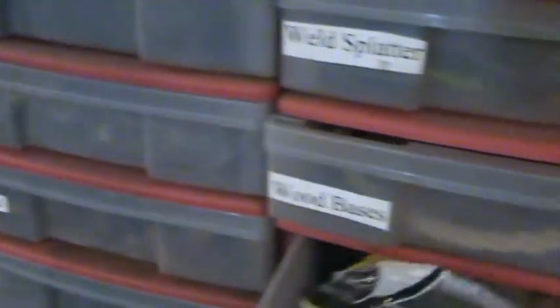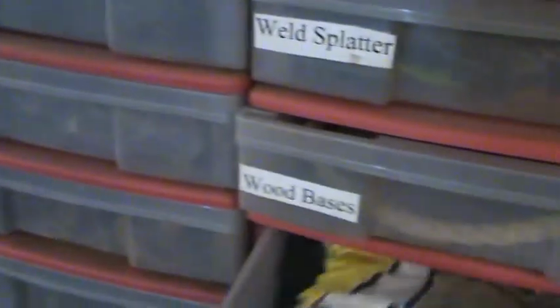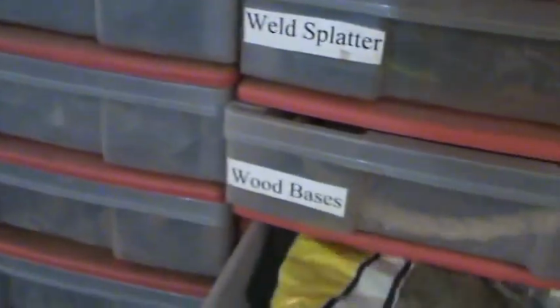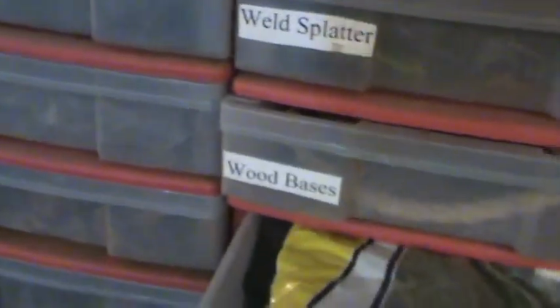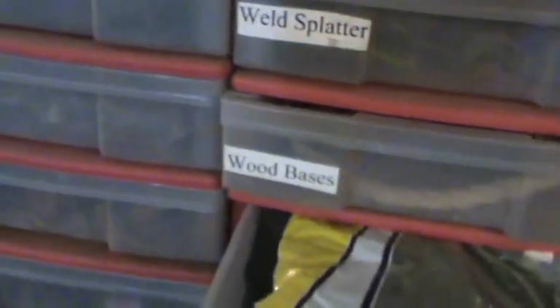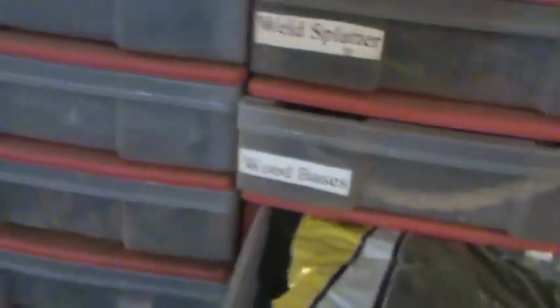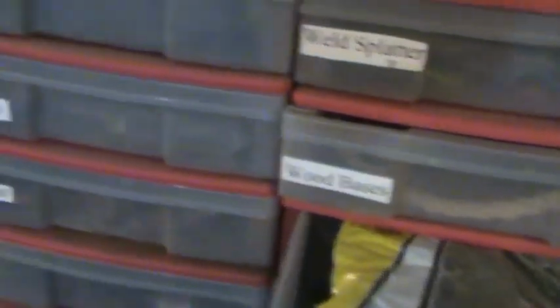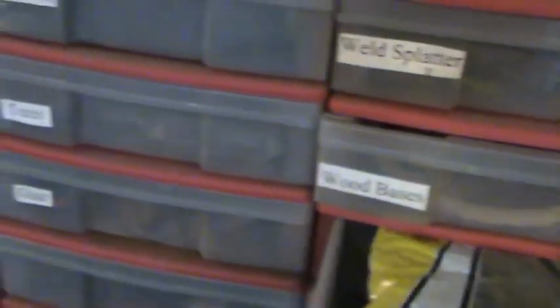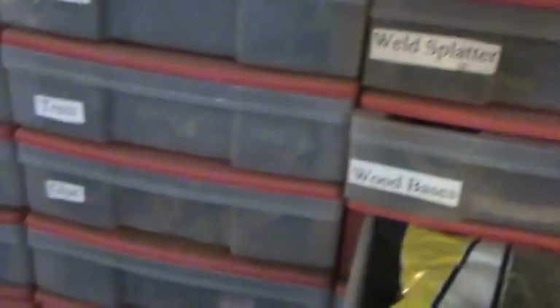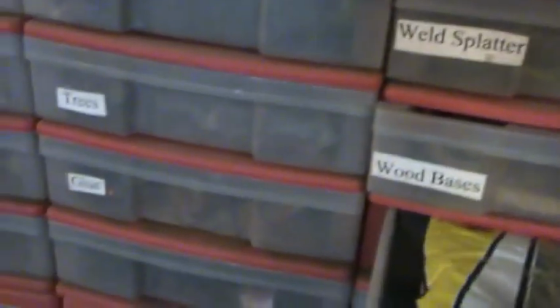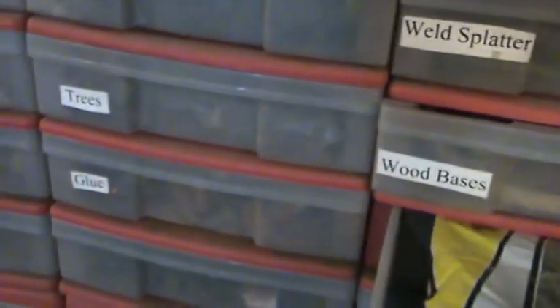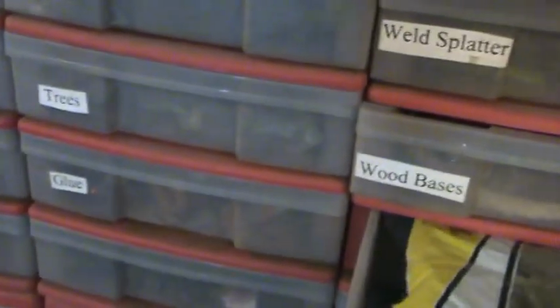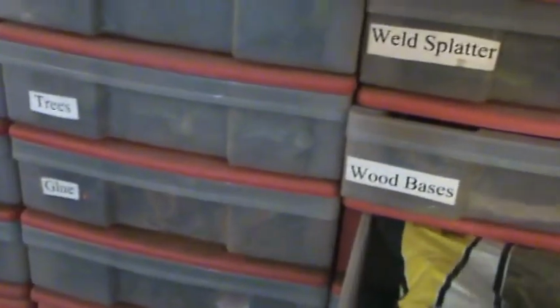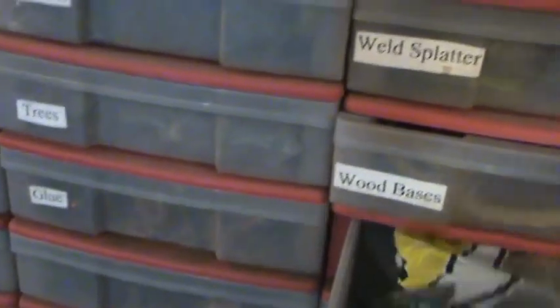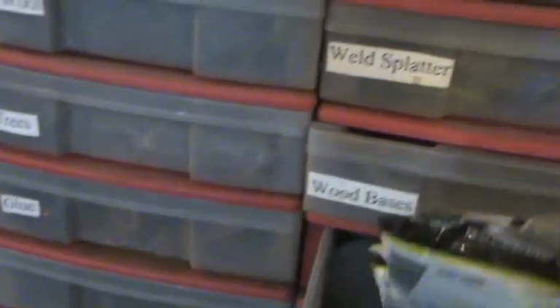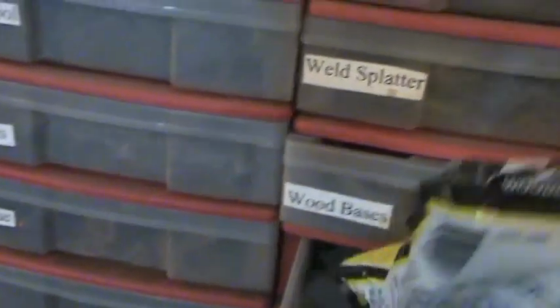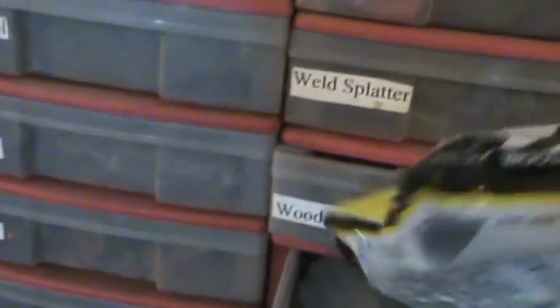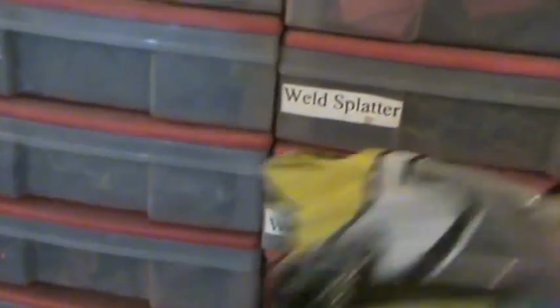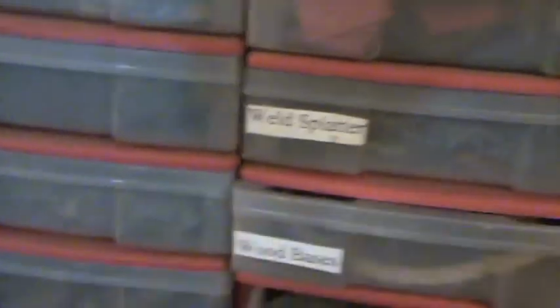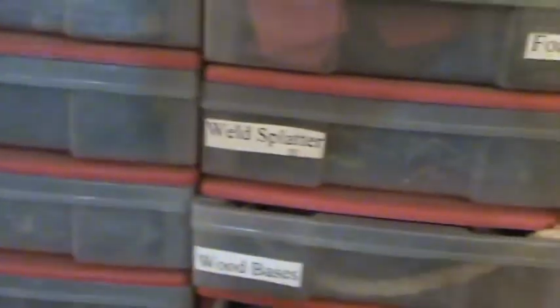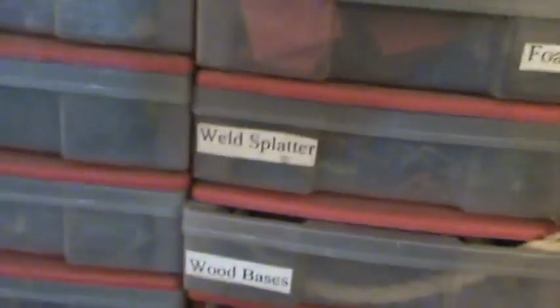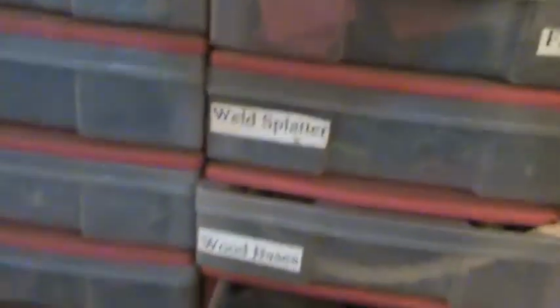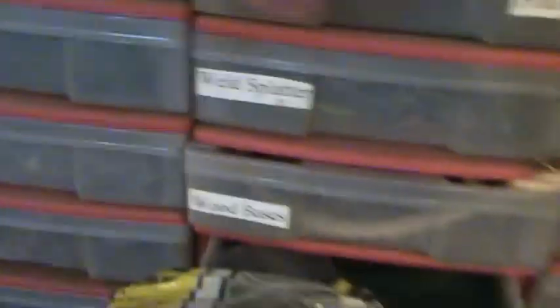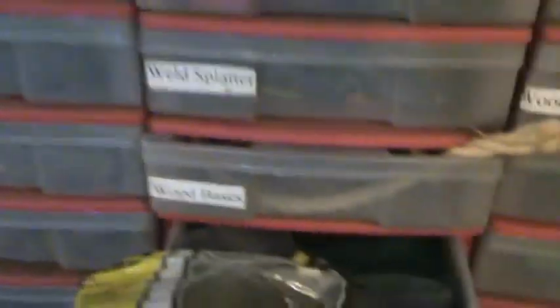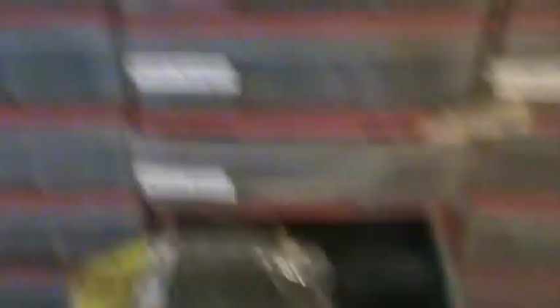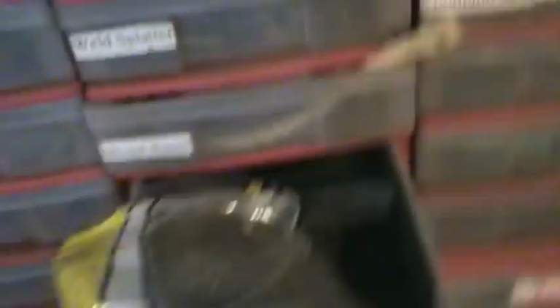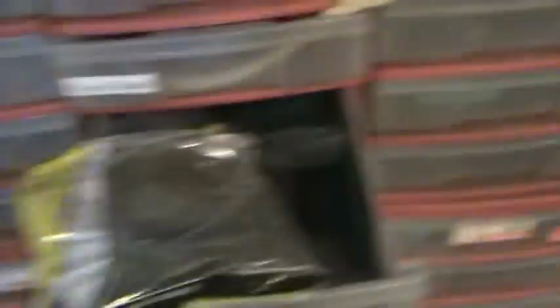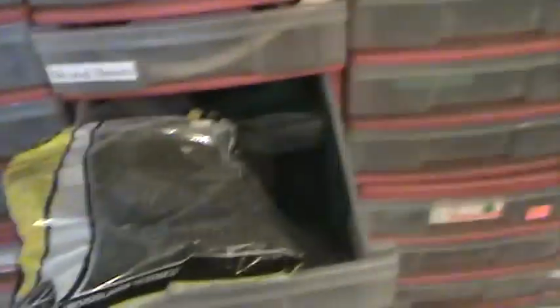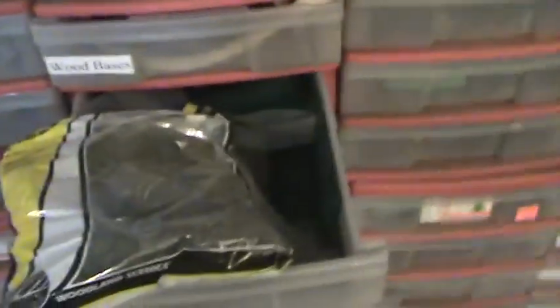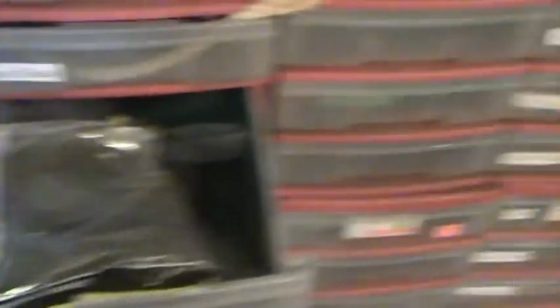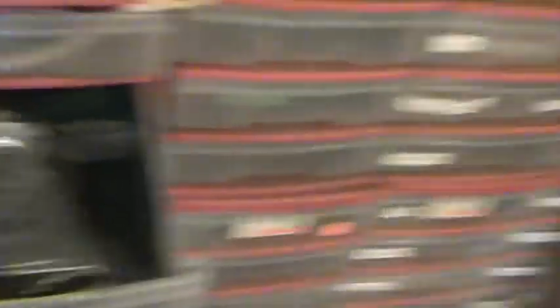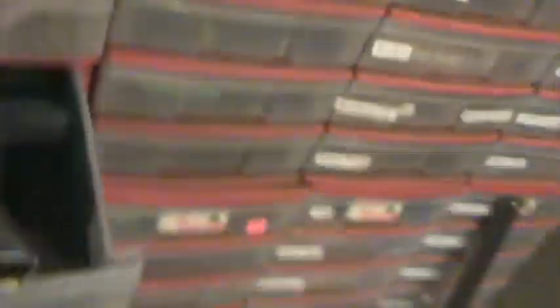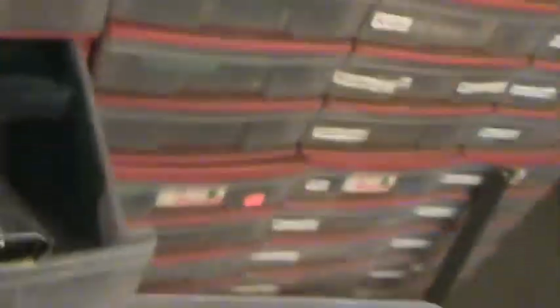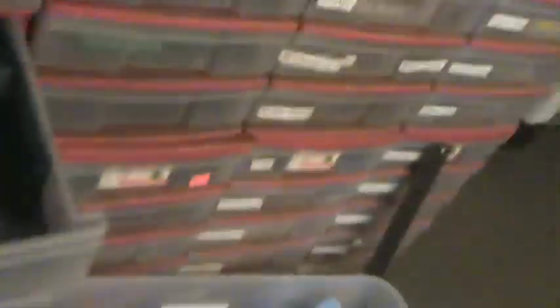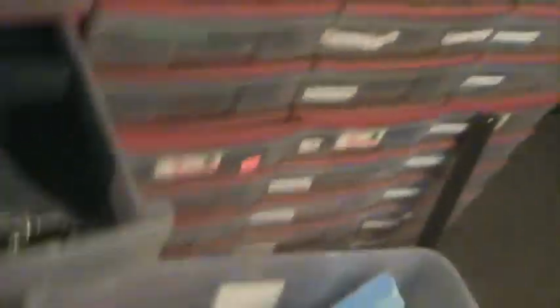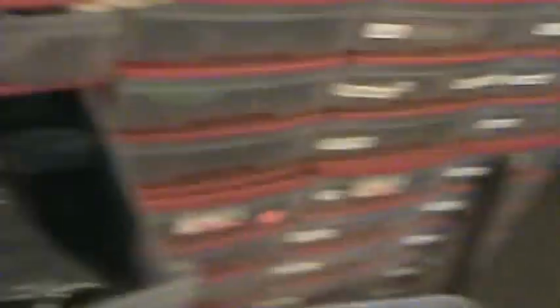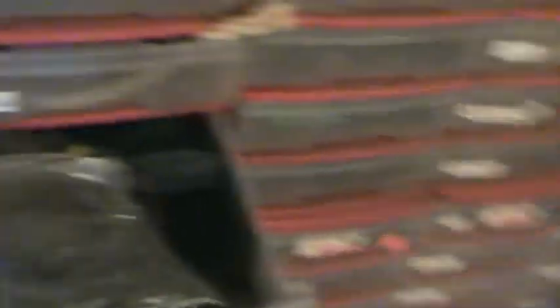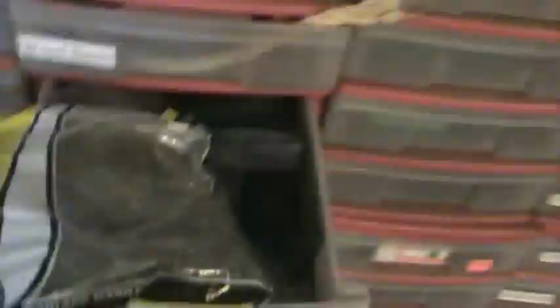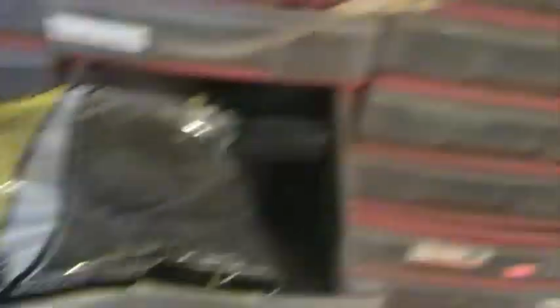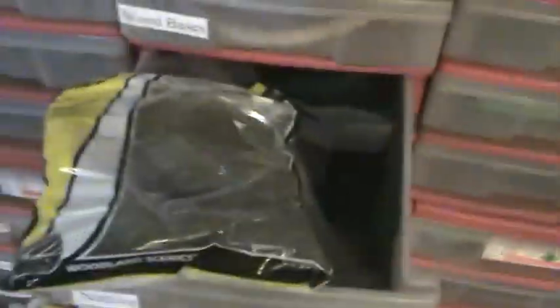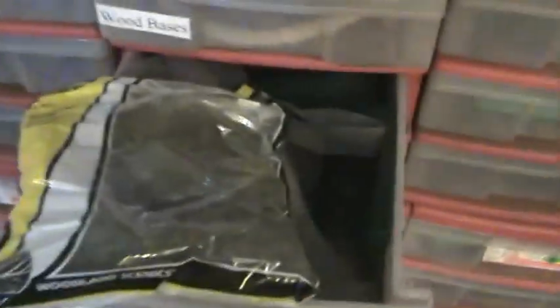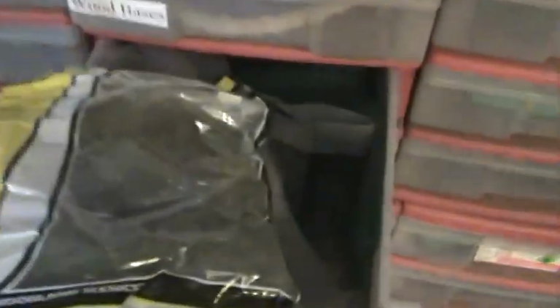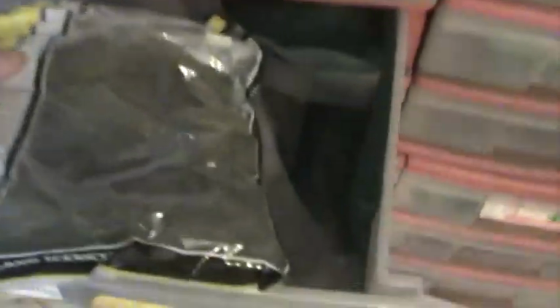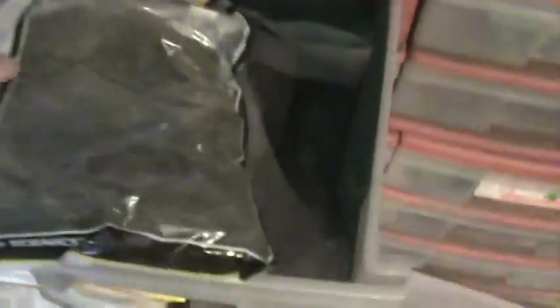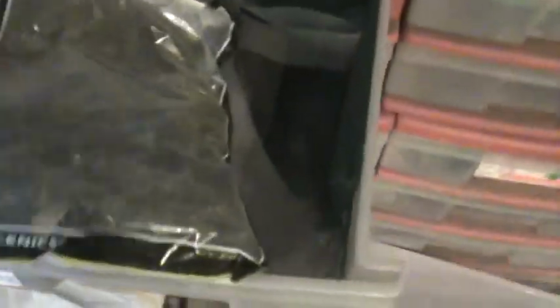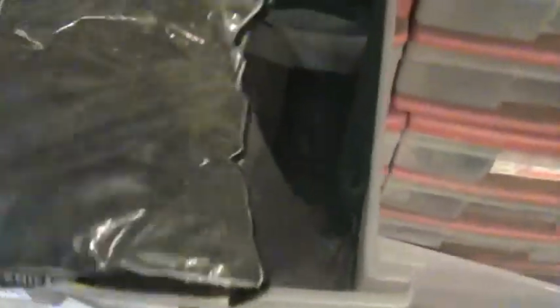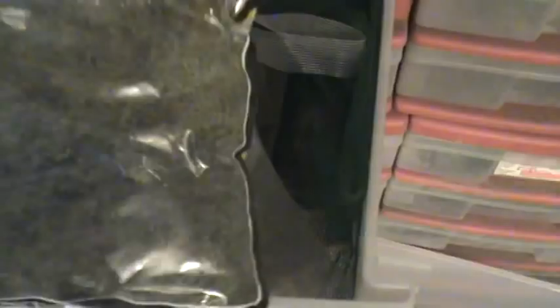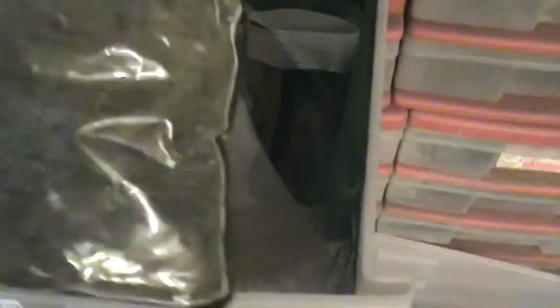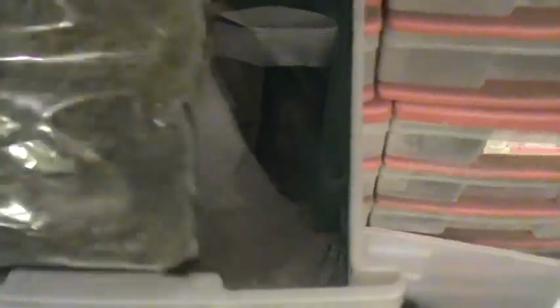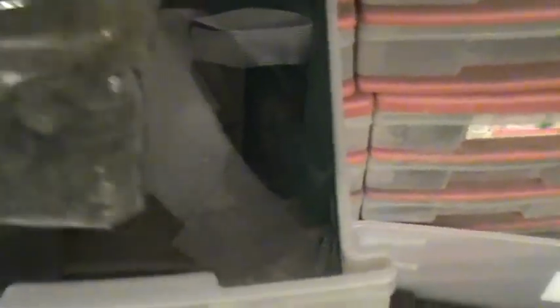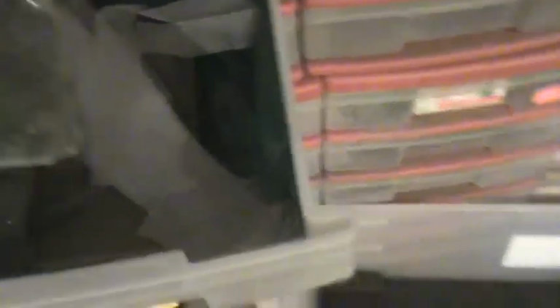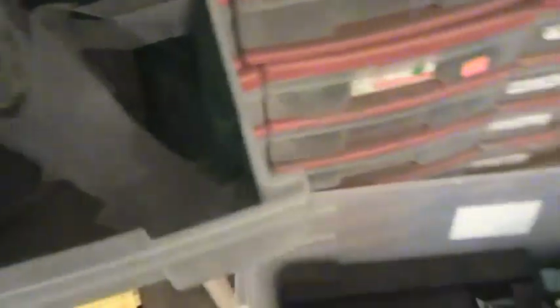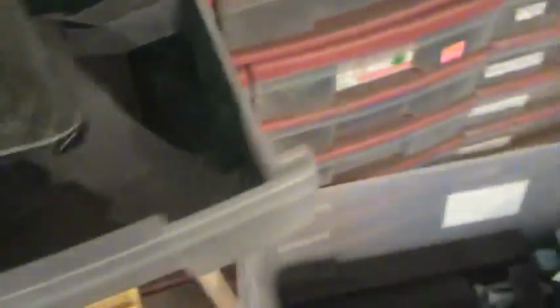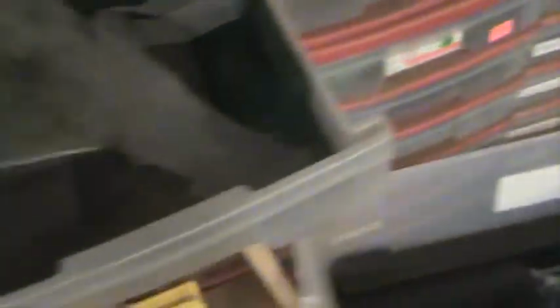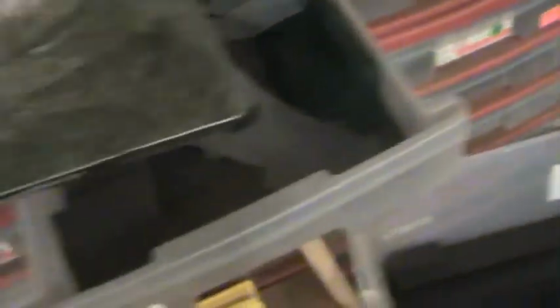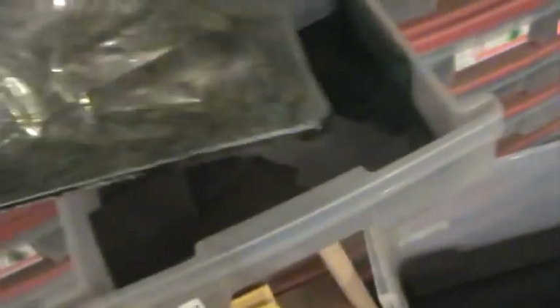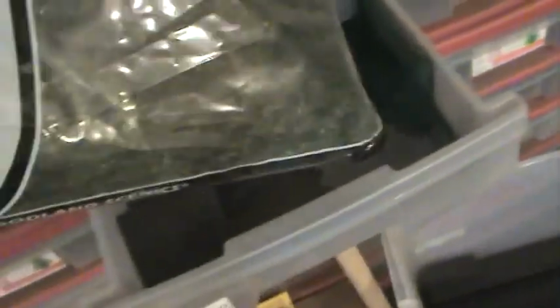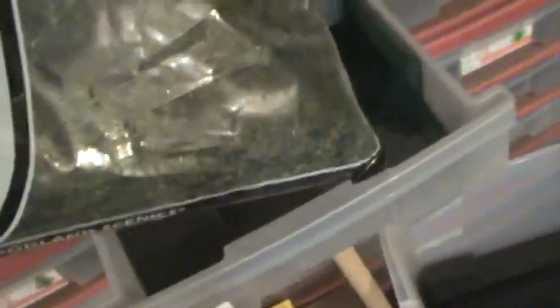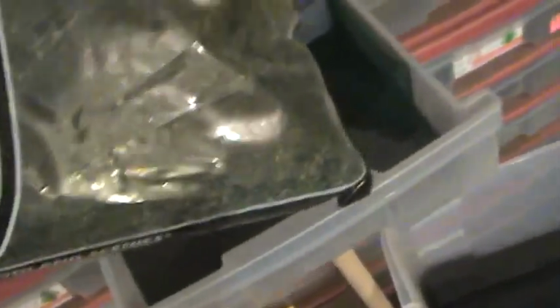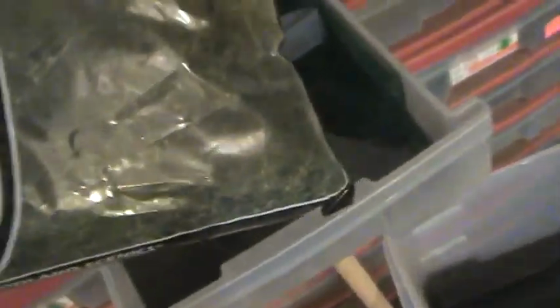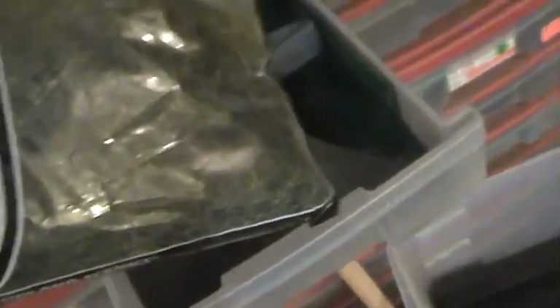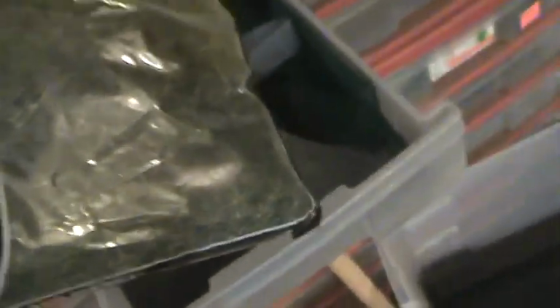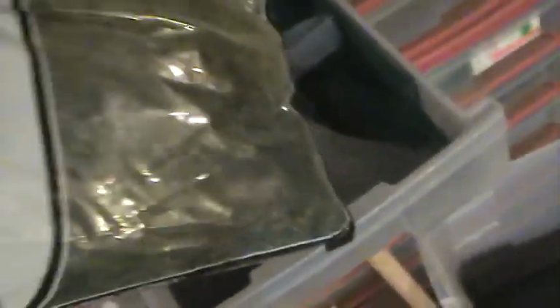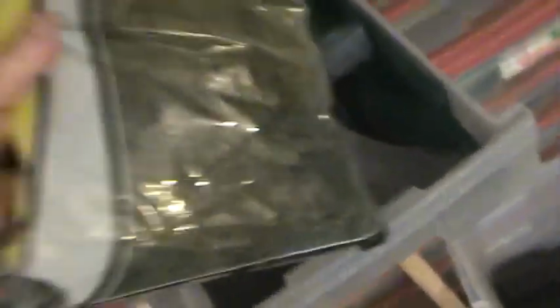Netting! We have netting. We've got a bunch of stuff here — this is like an overflow.